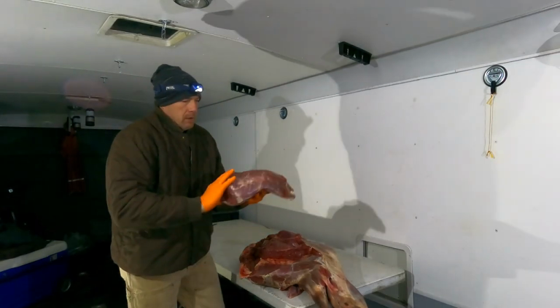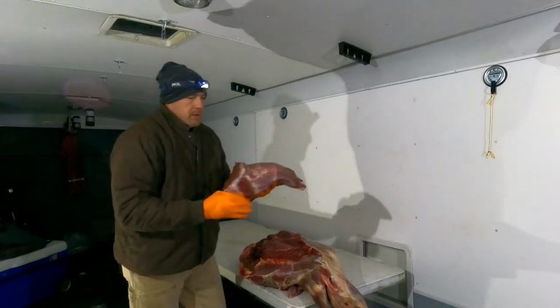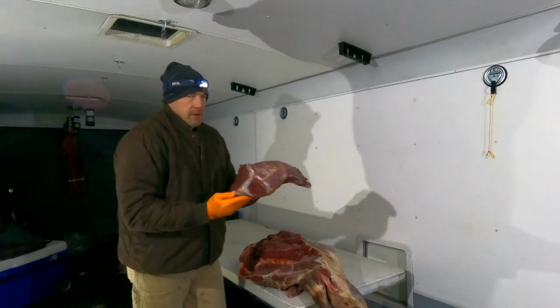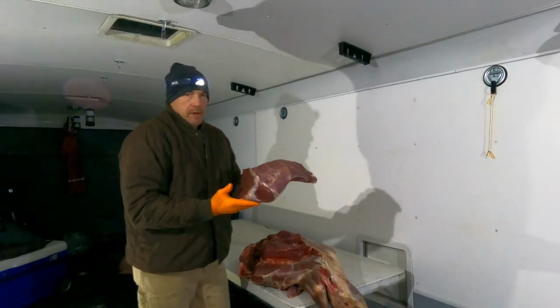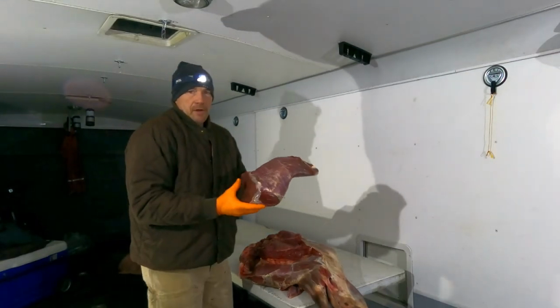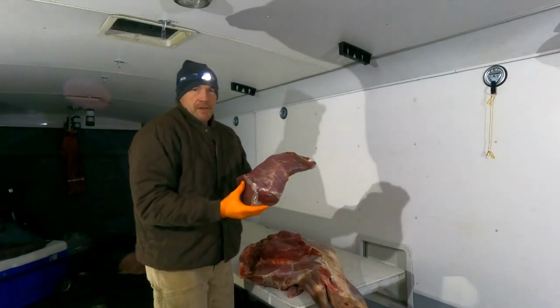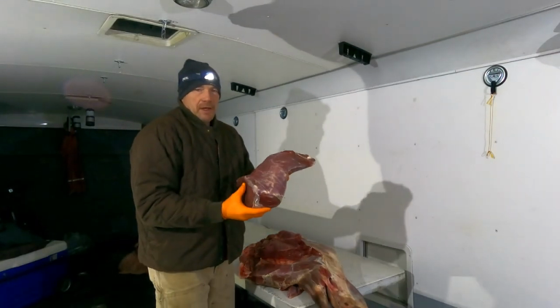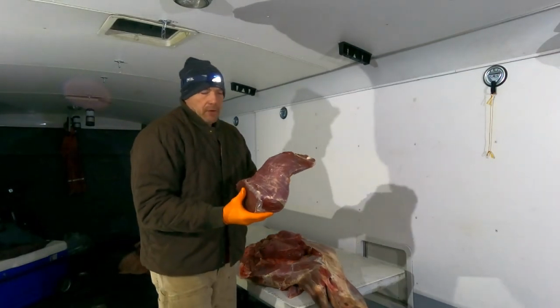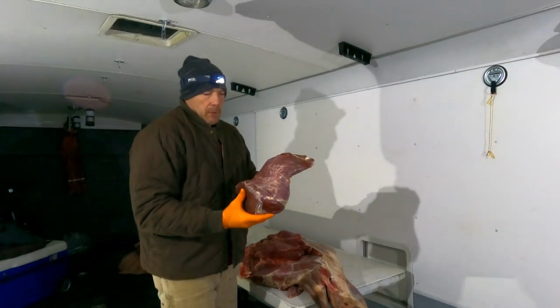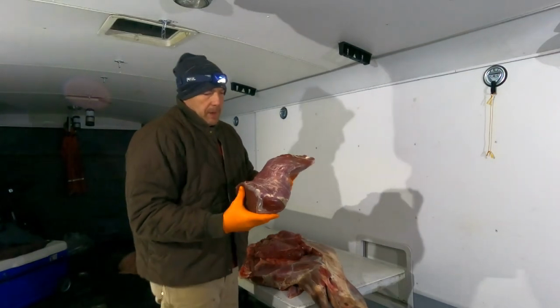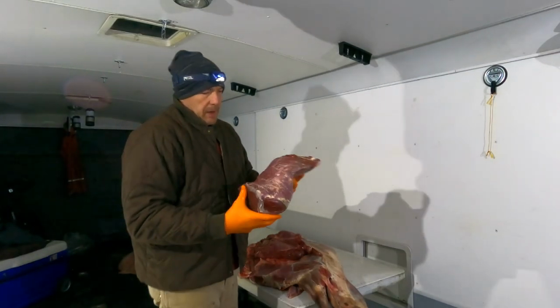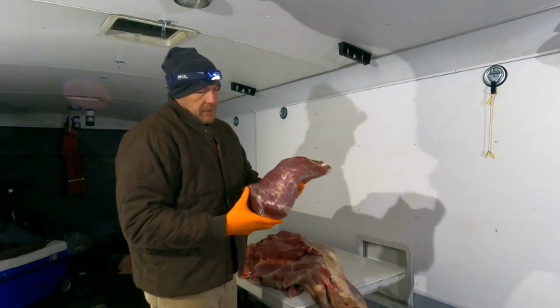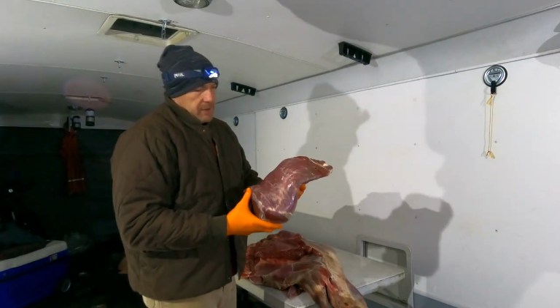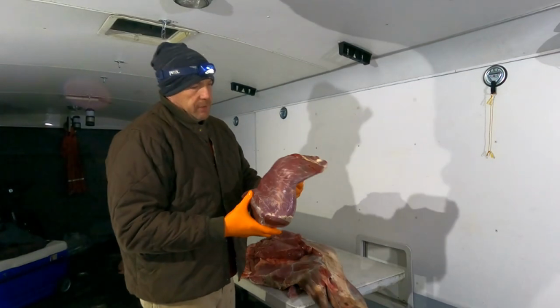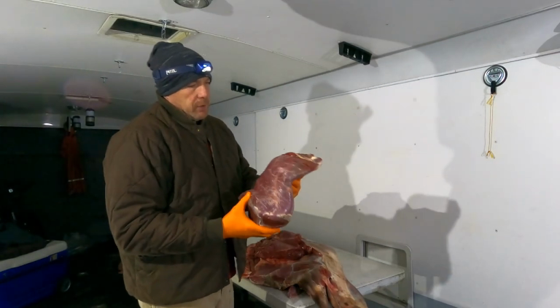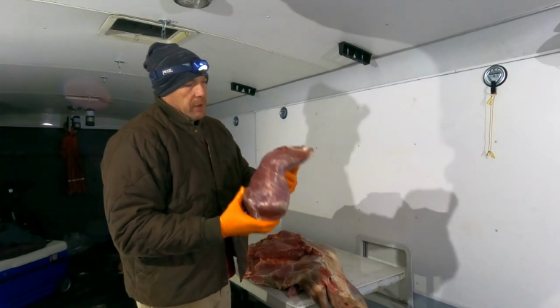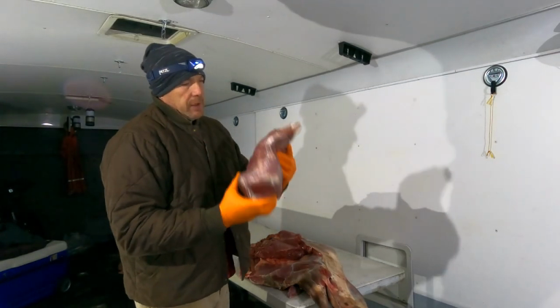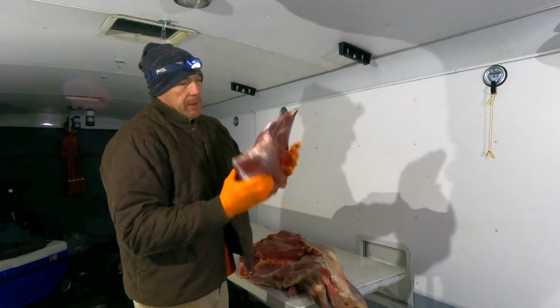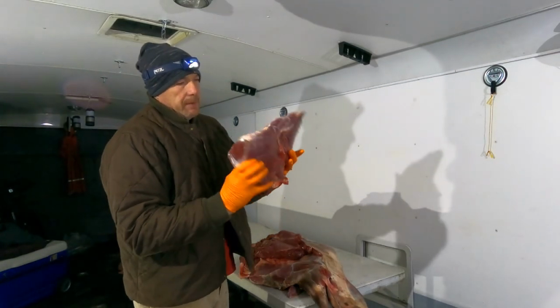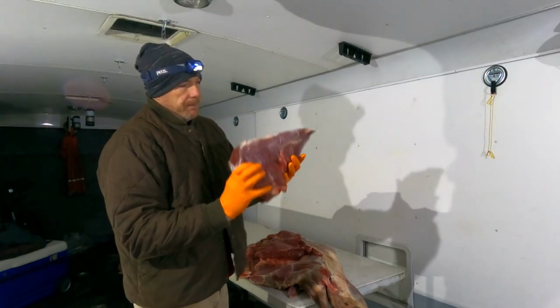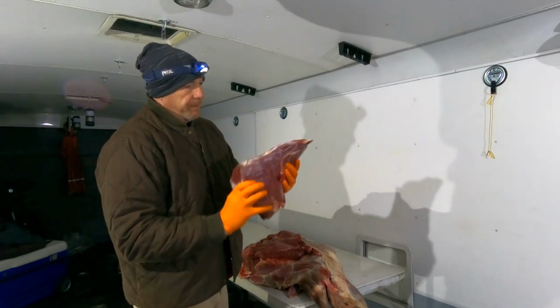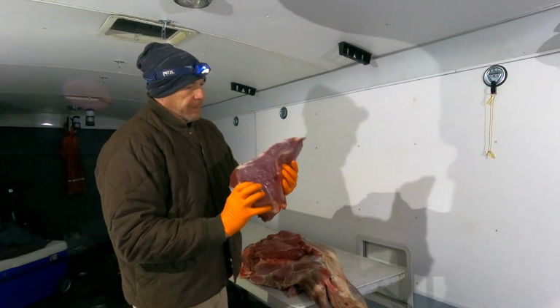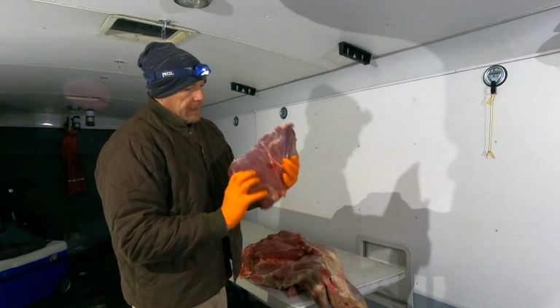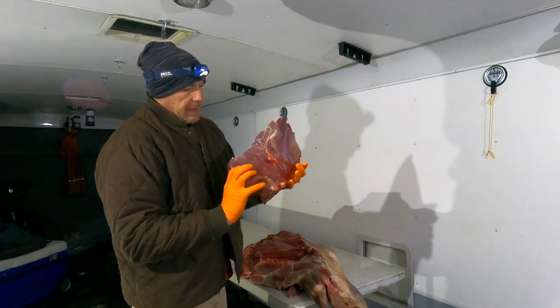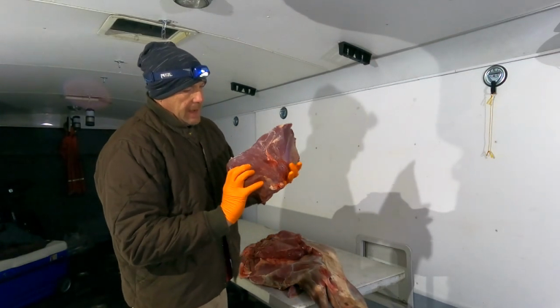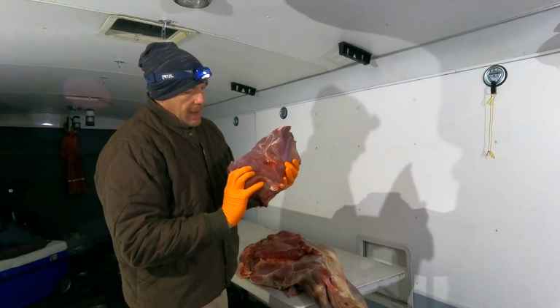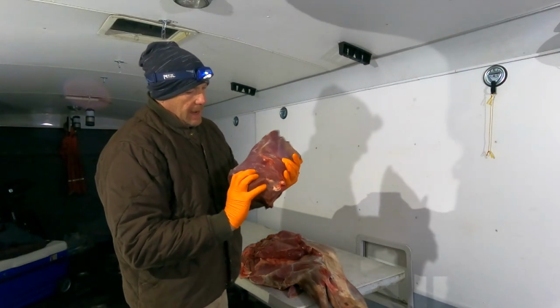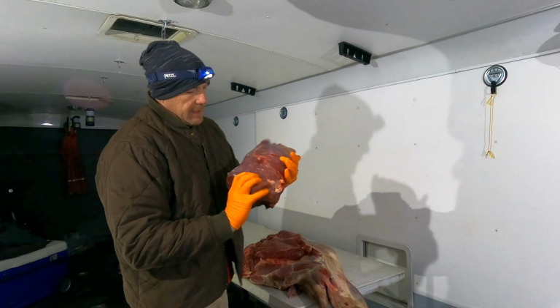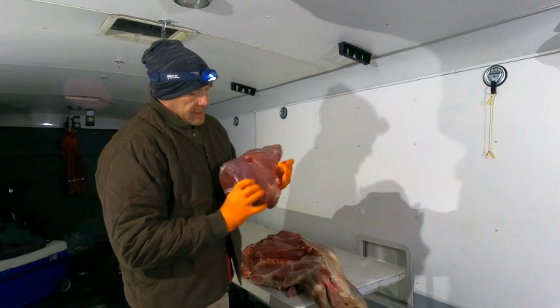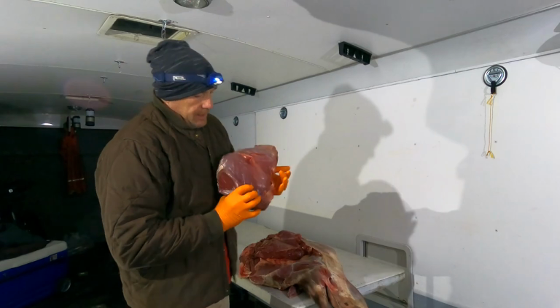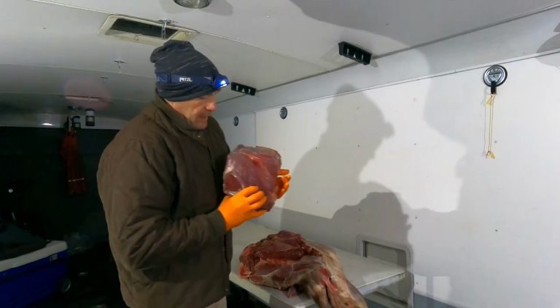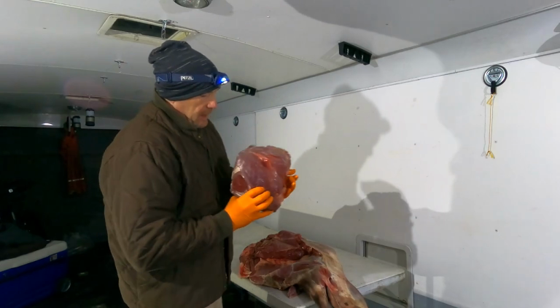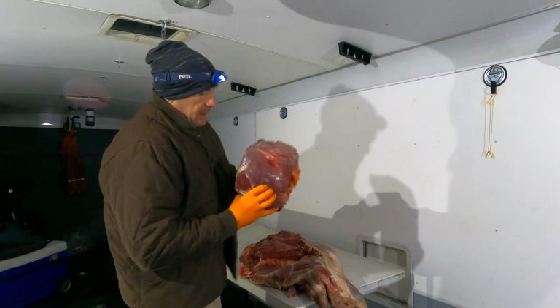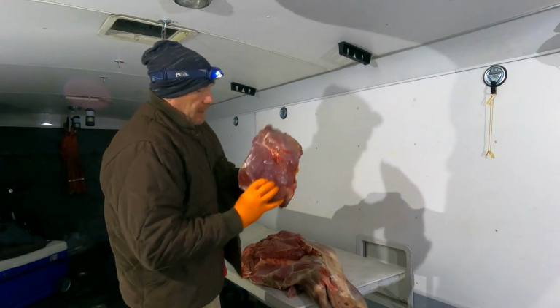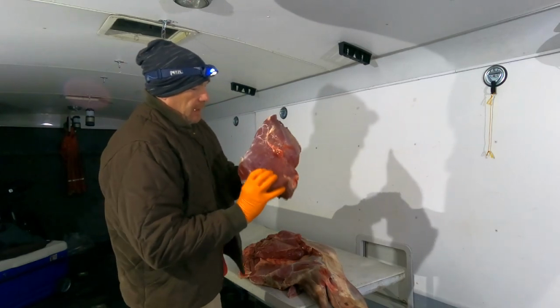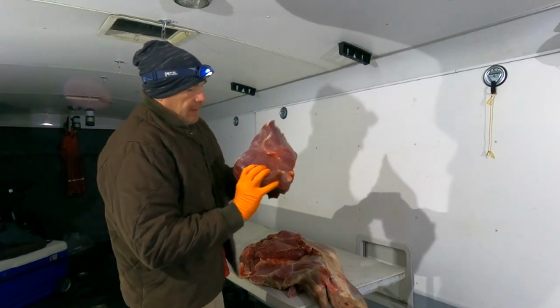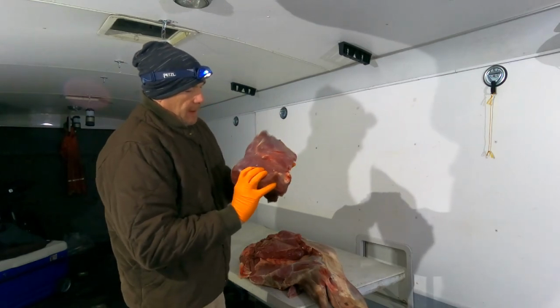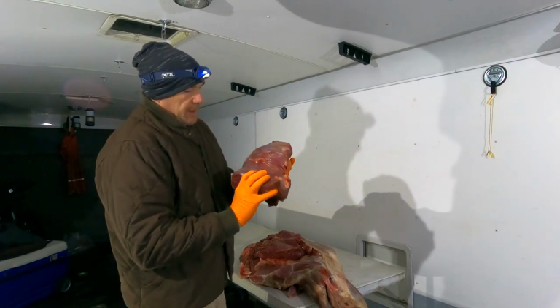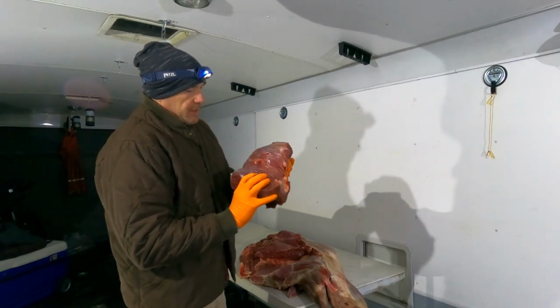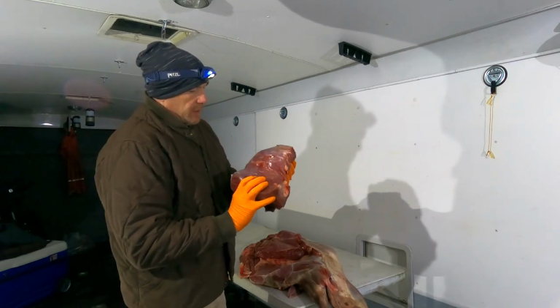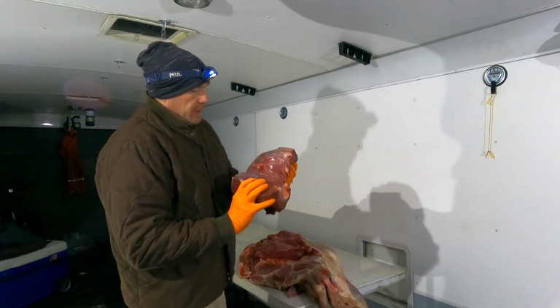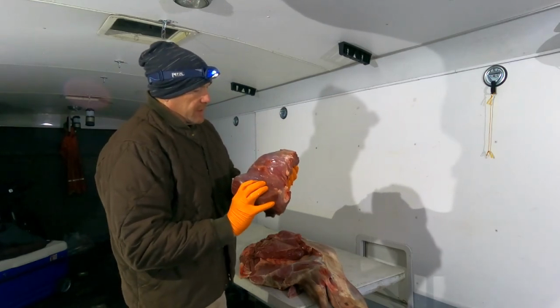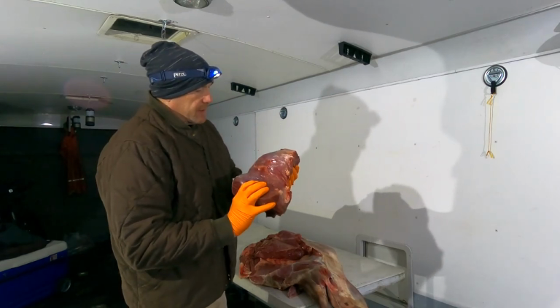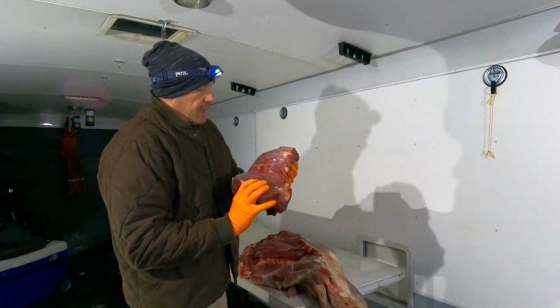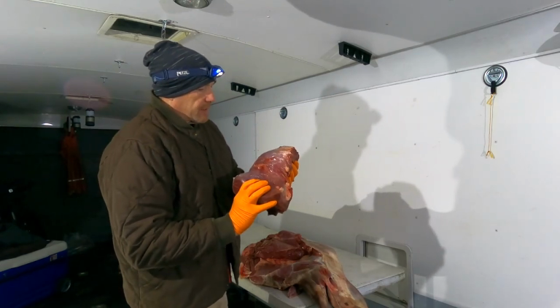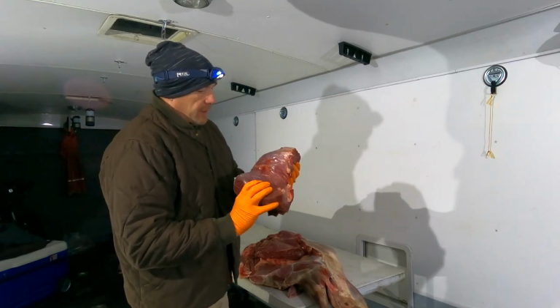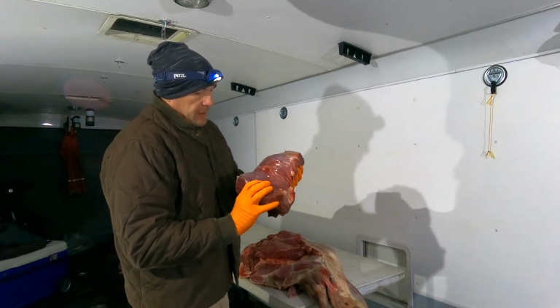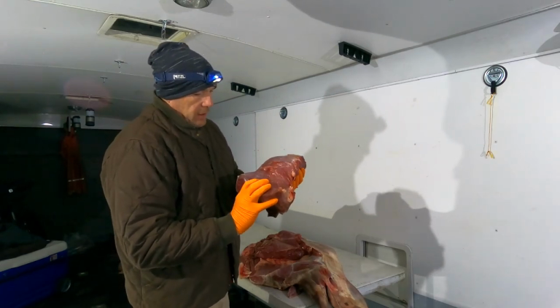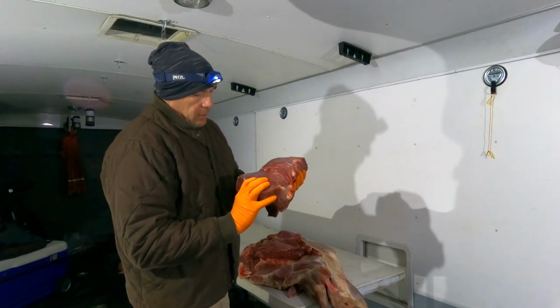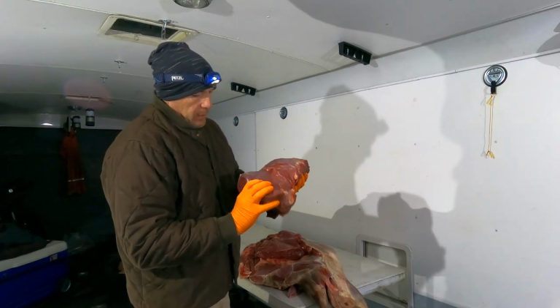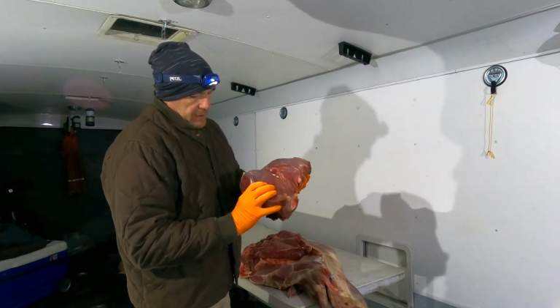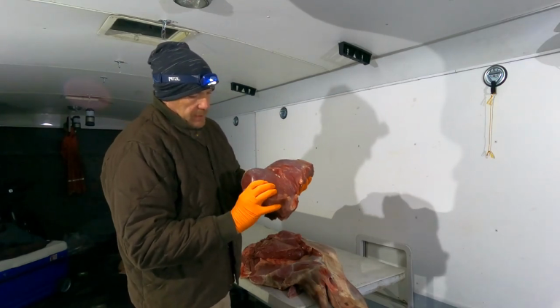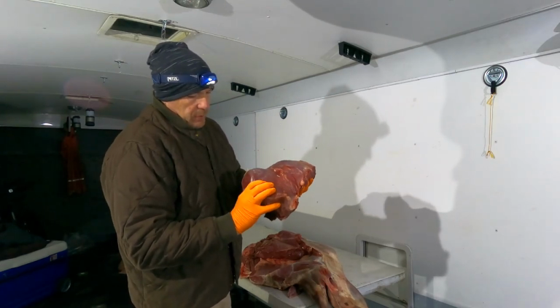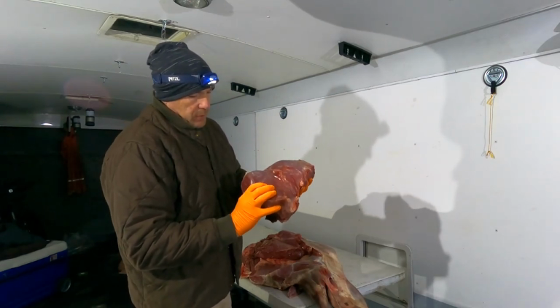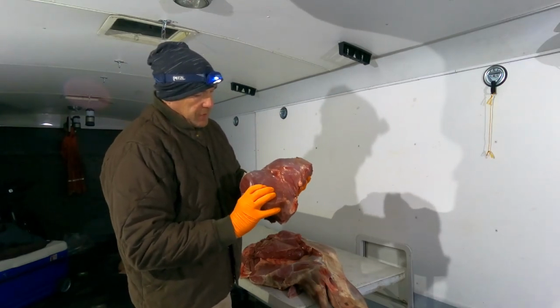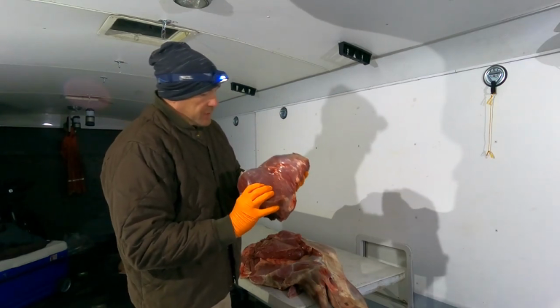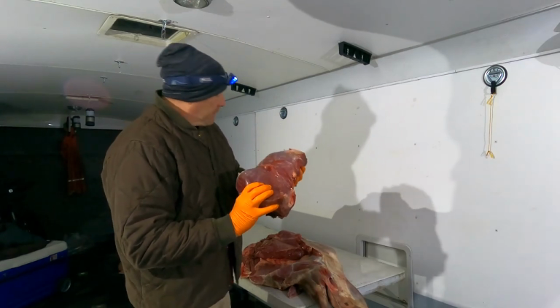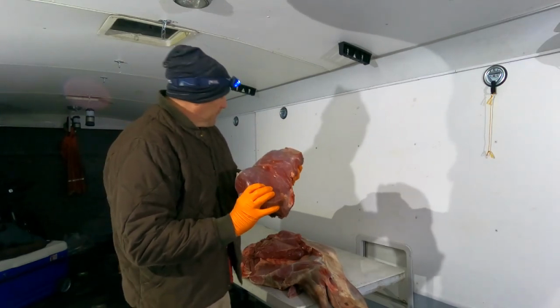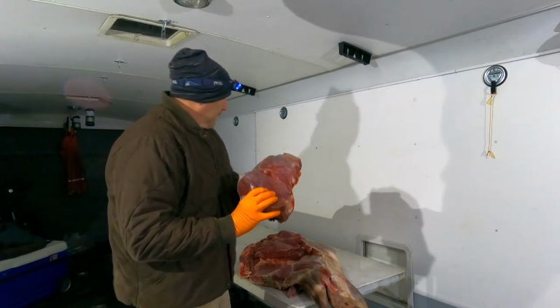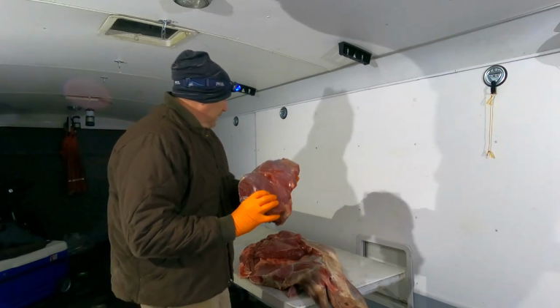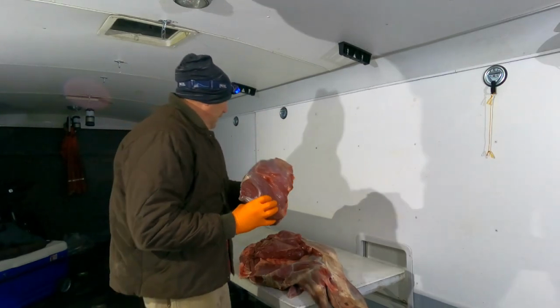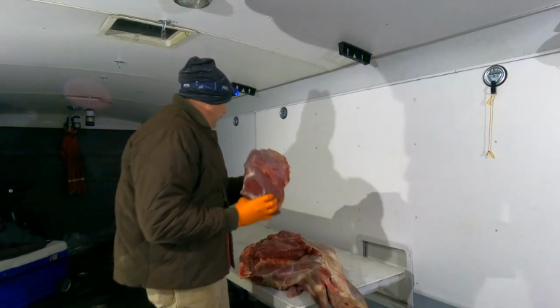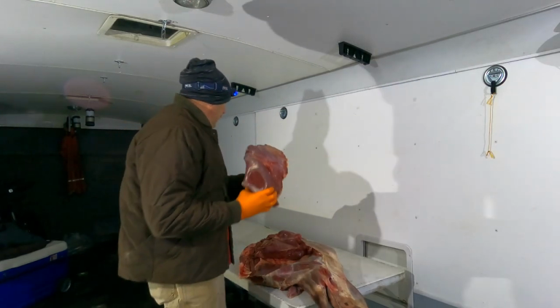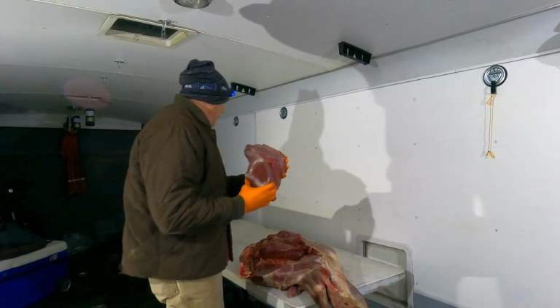There are several pounds of really nice meat right there — makes really good steaks. We'll make some roasts and some steaks out of that.